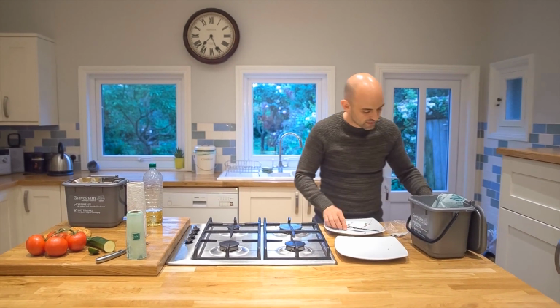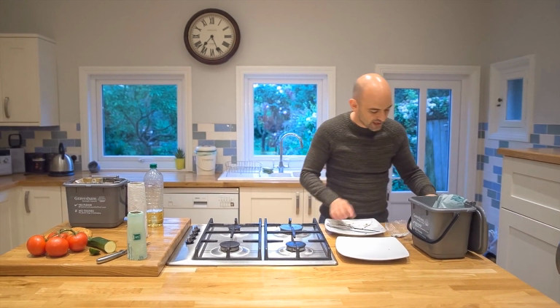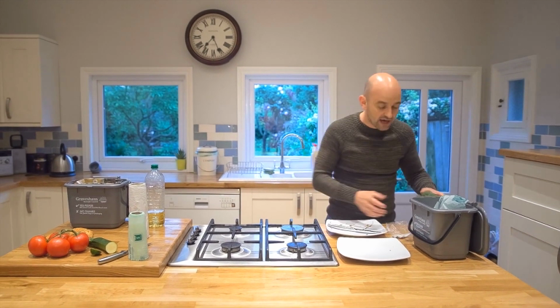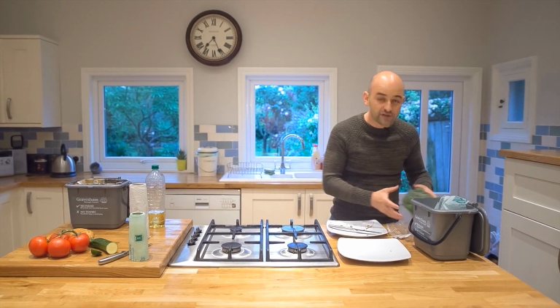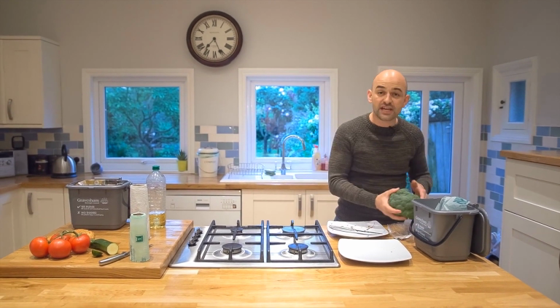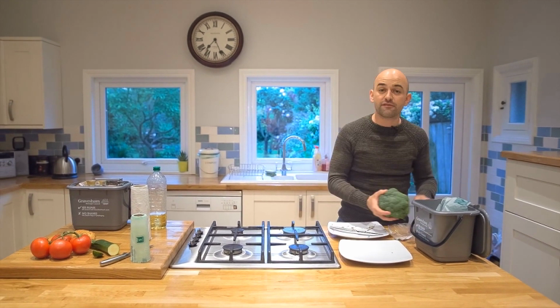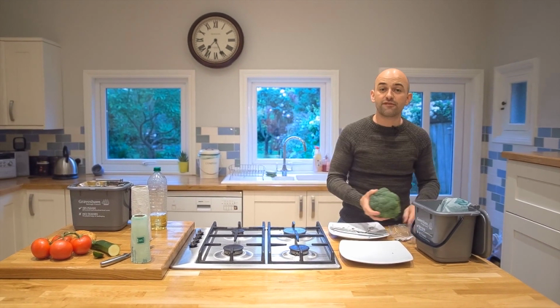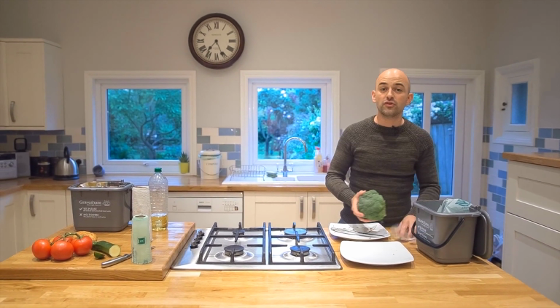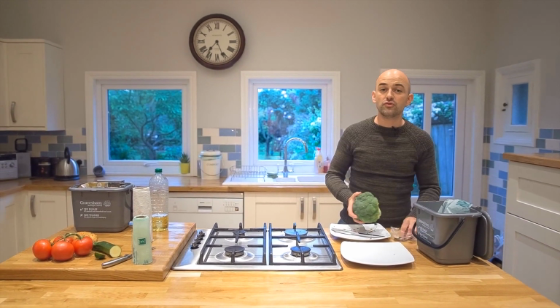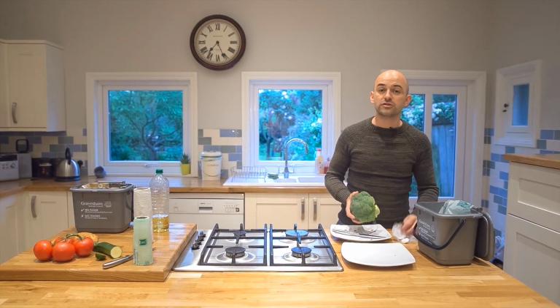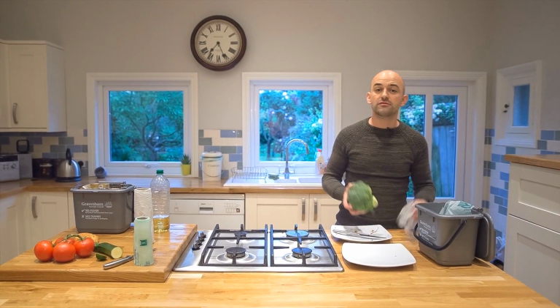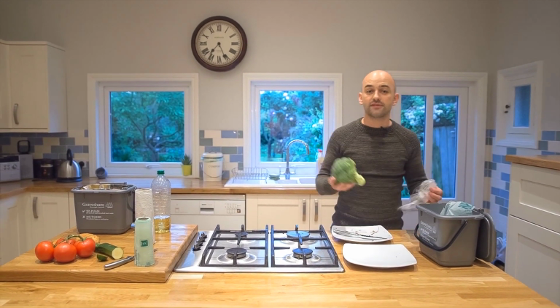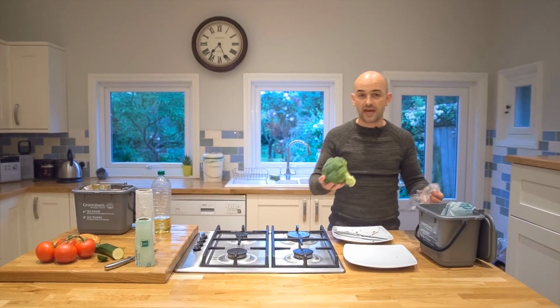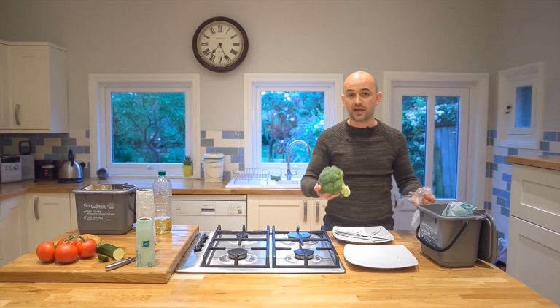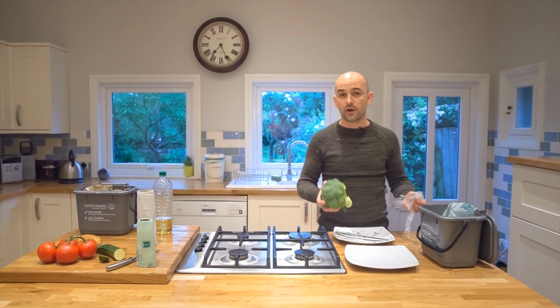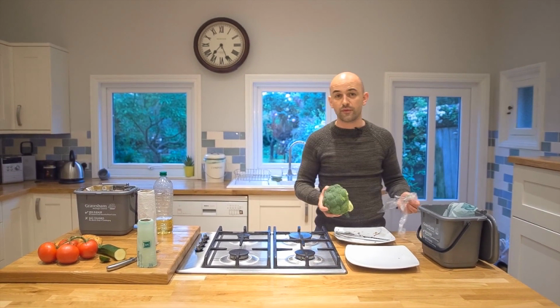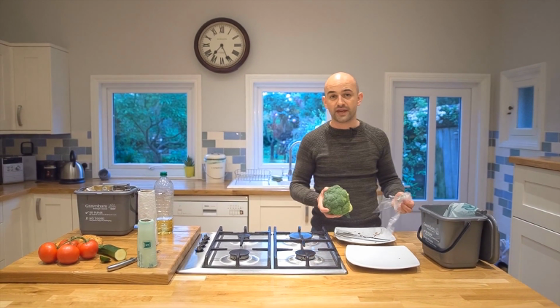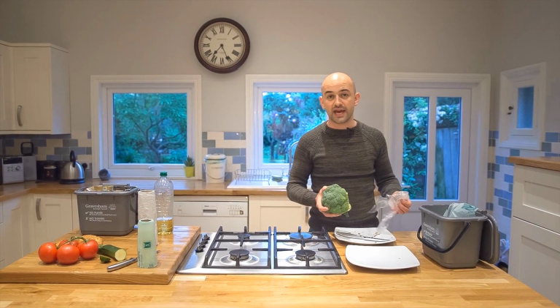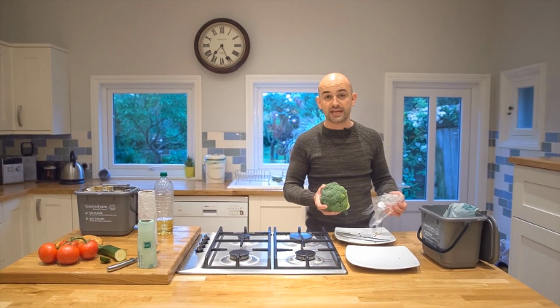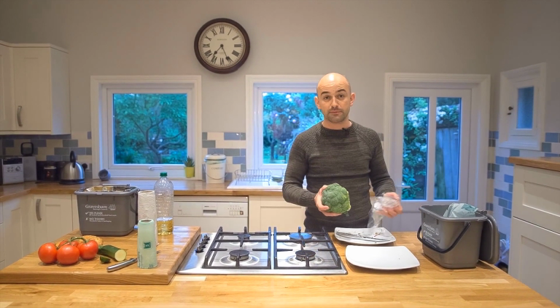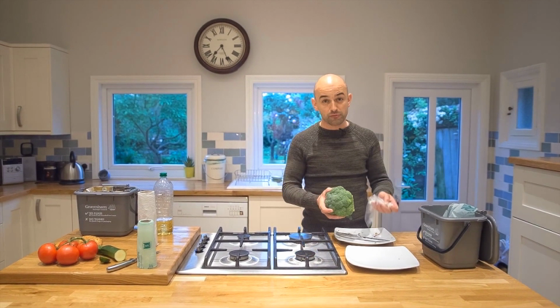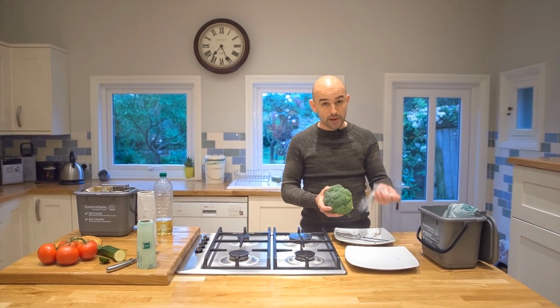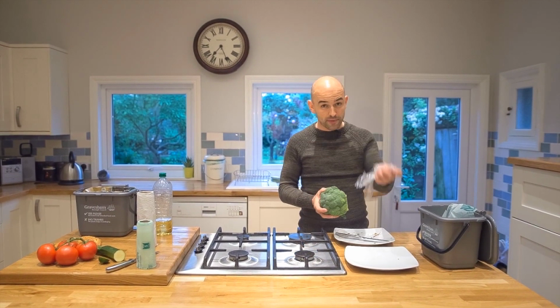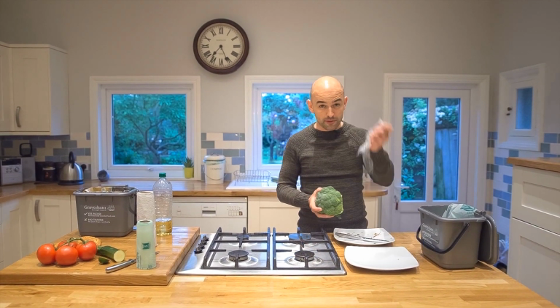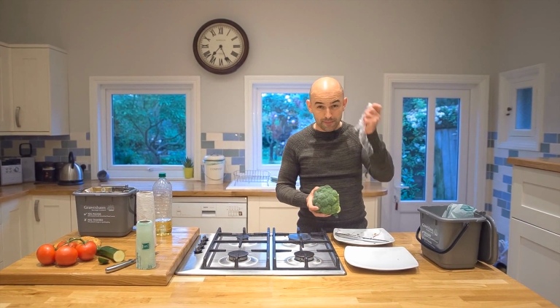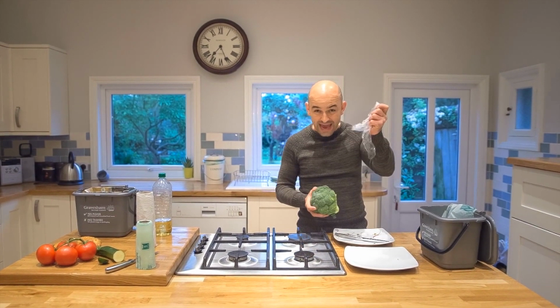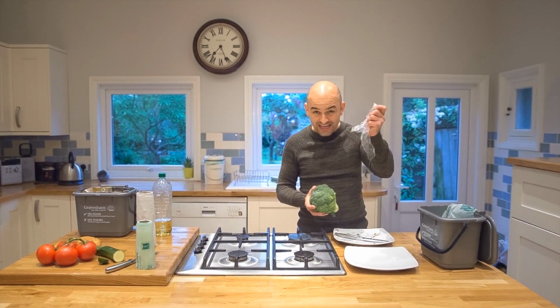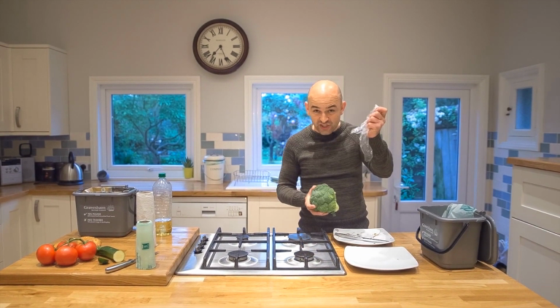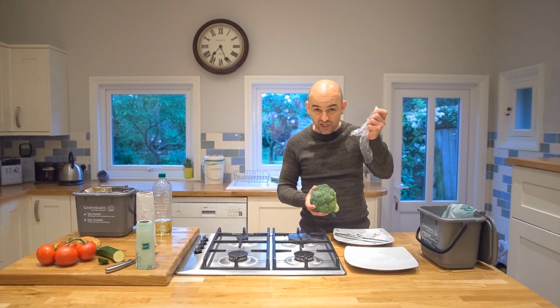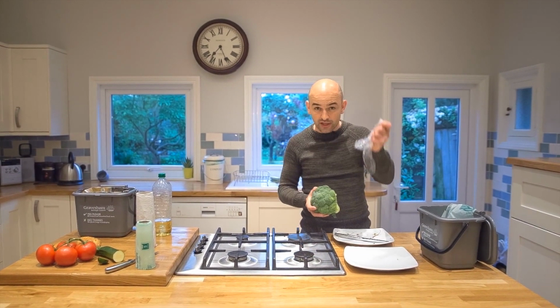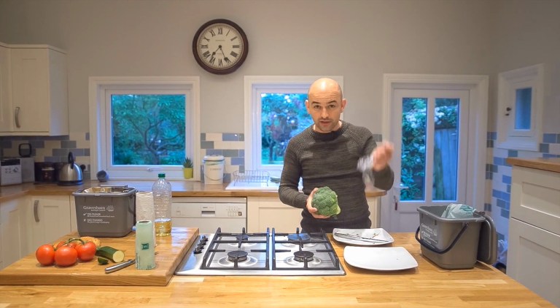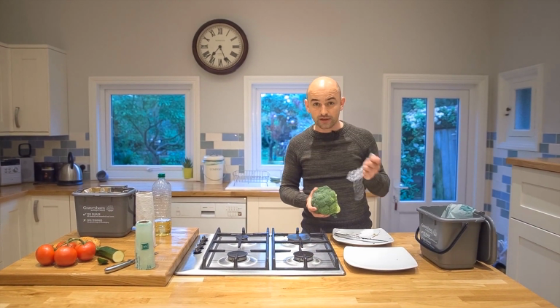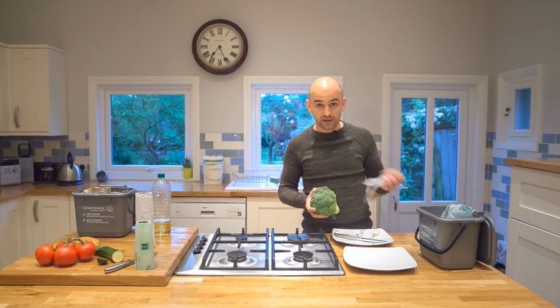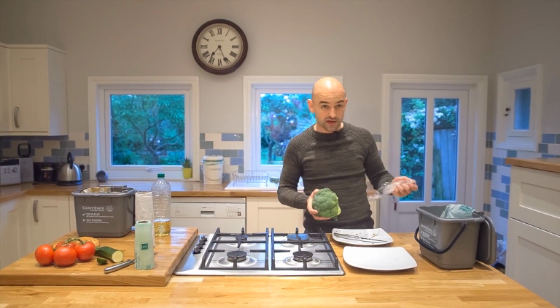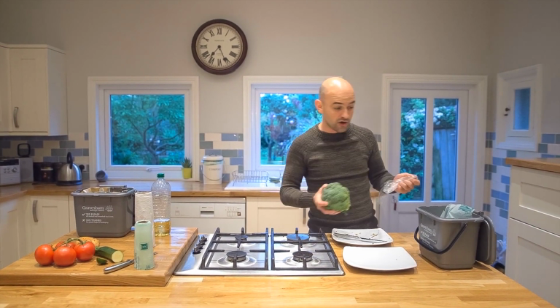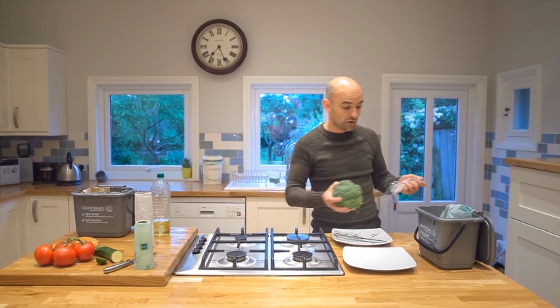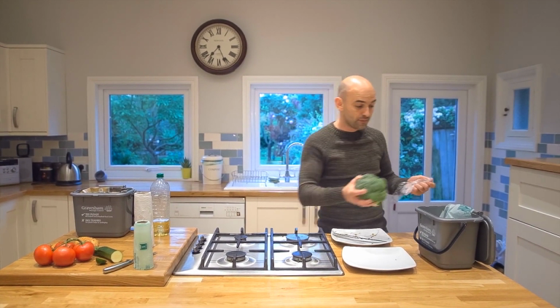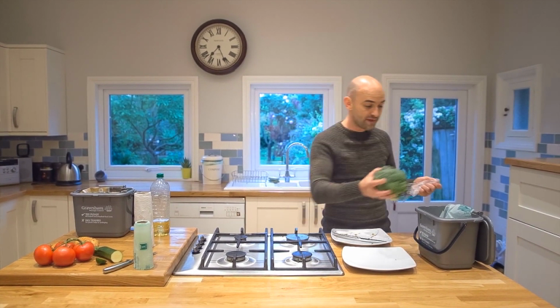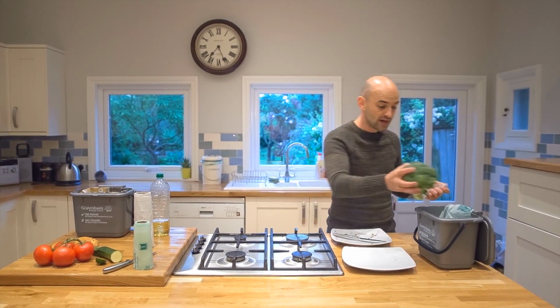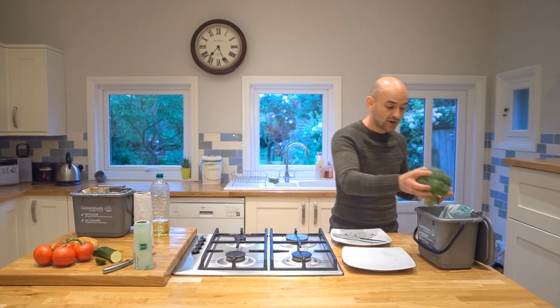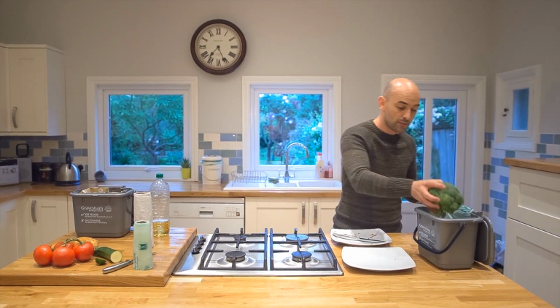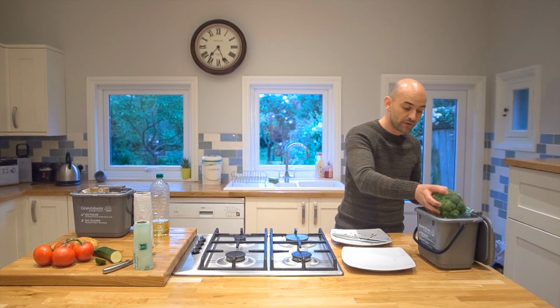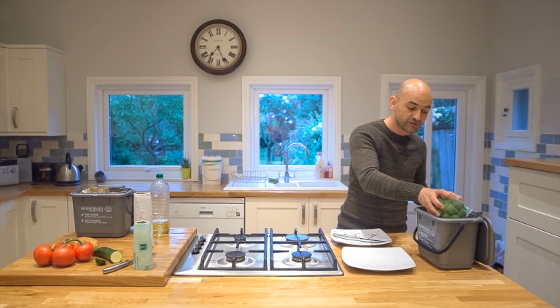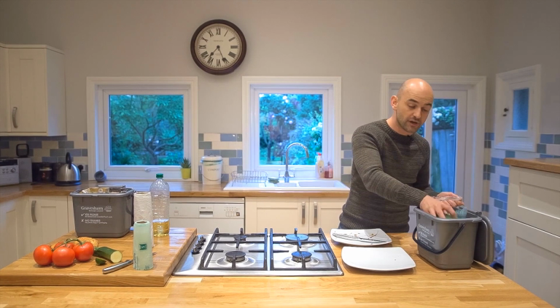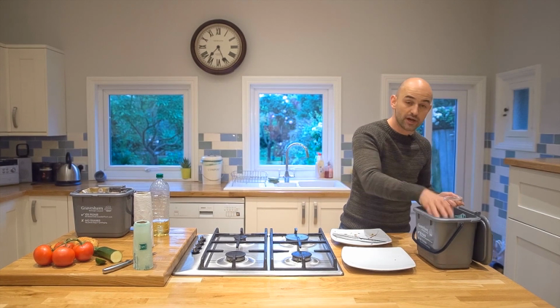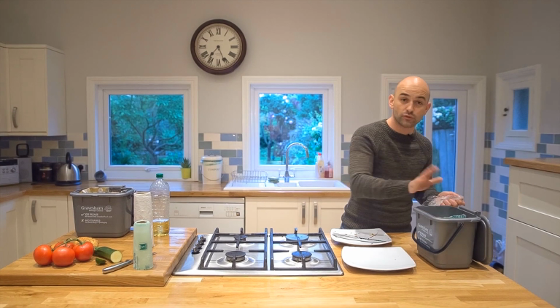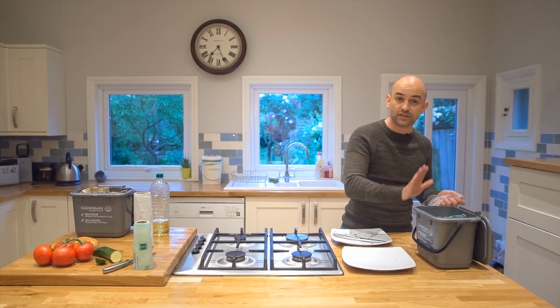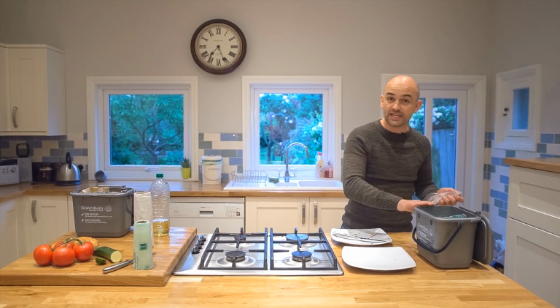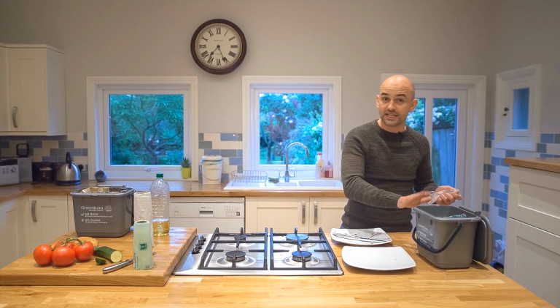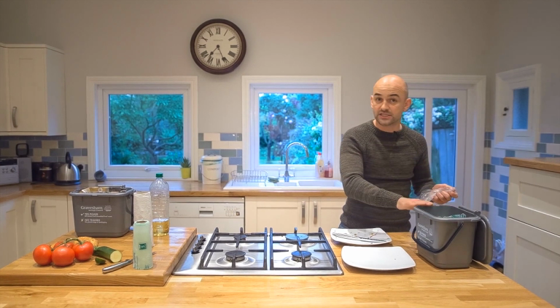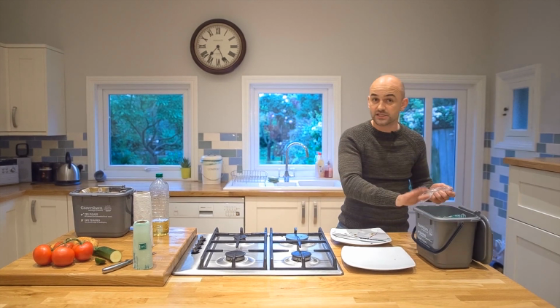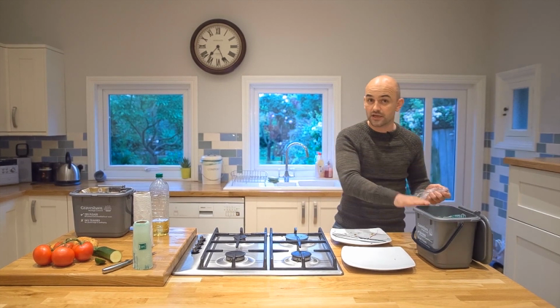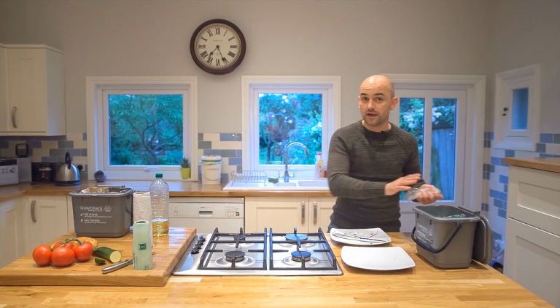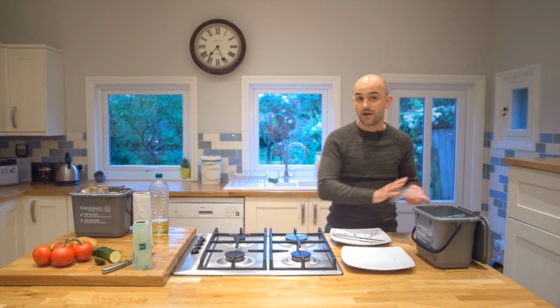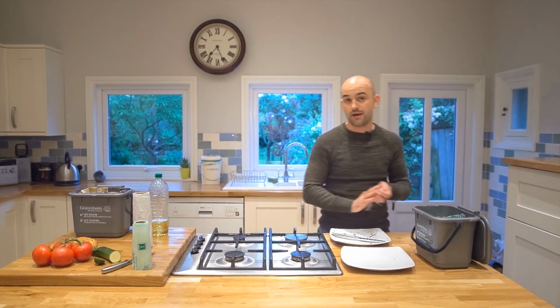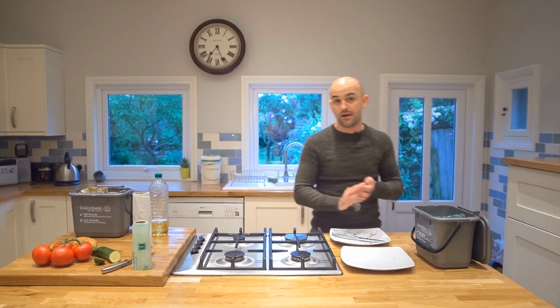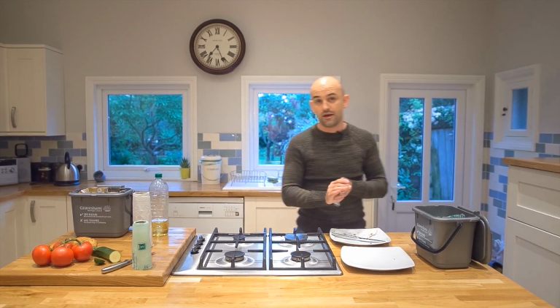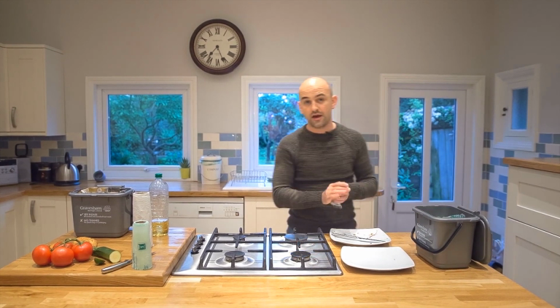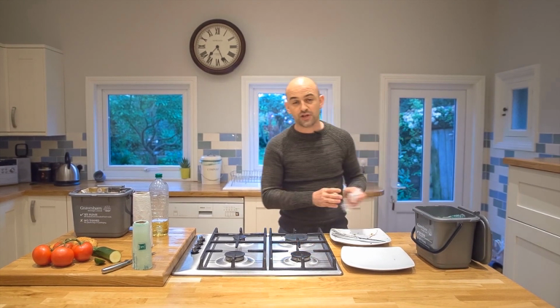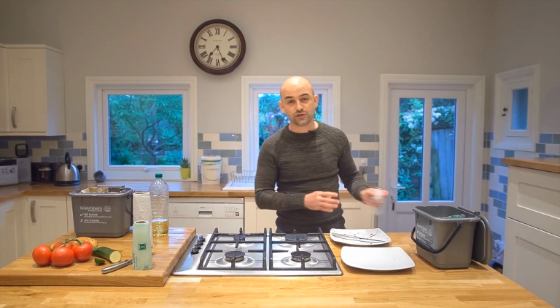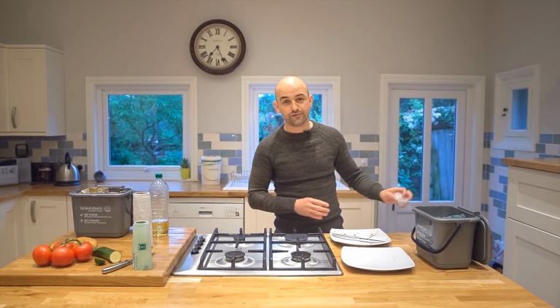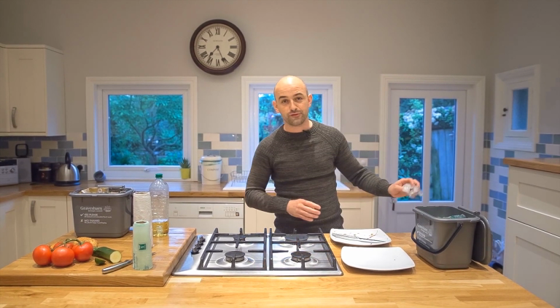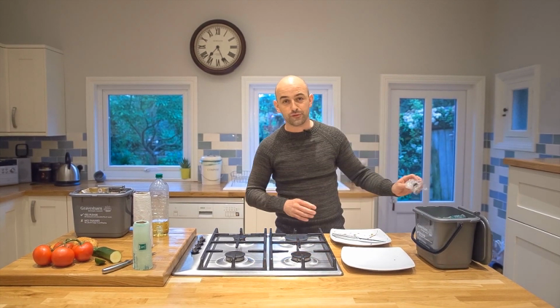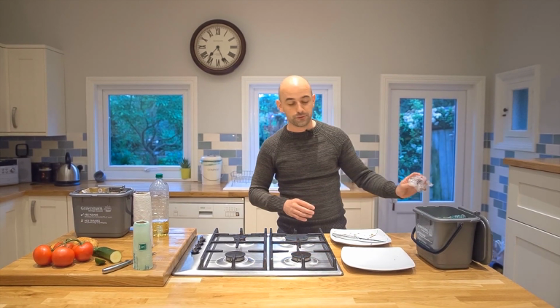Out-of-date food can go in the caddy, but remember the packaging can't — that can't be recycled. These are just for food.